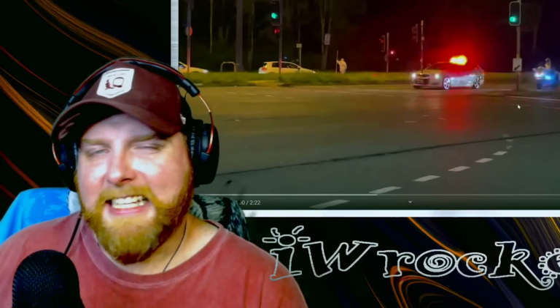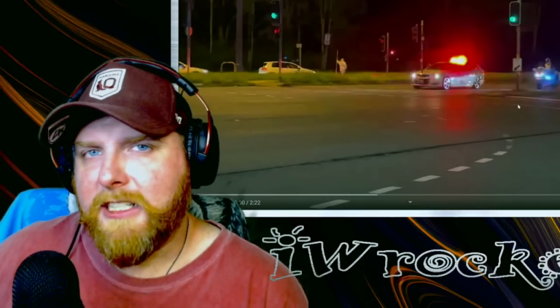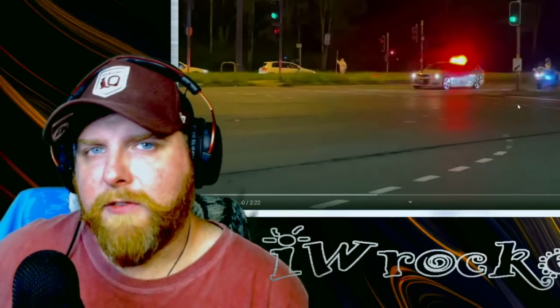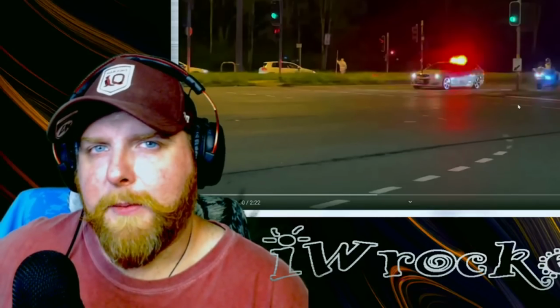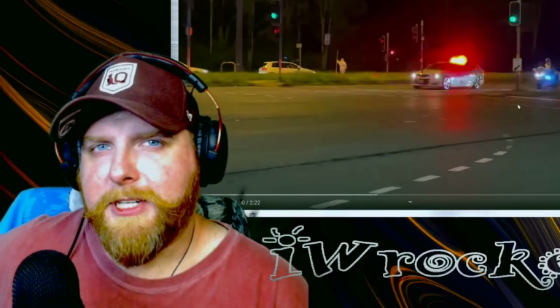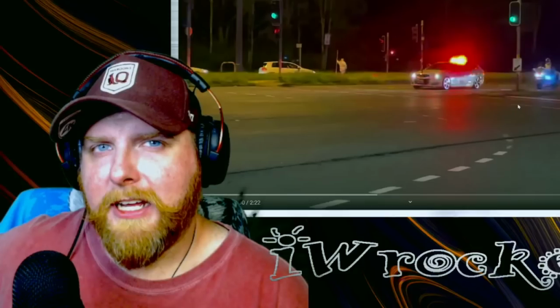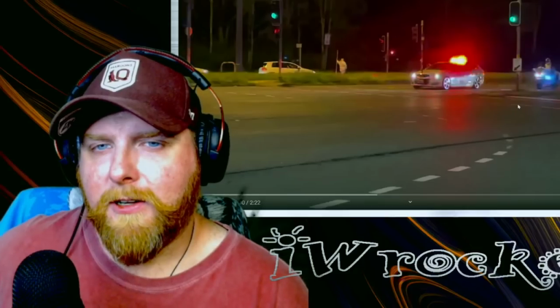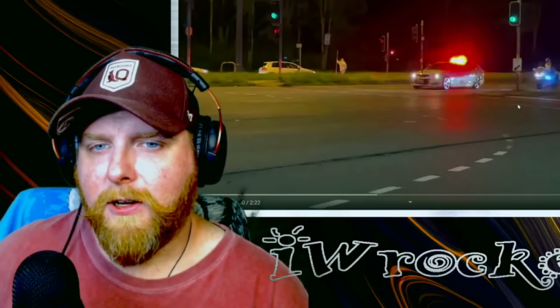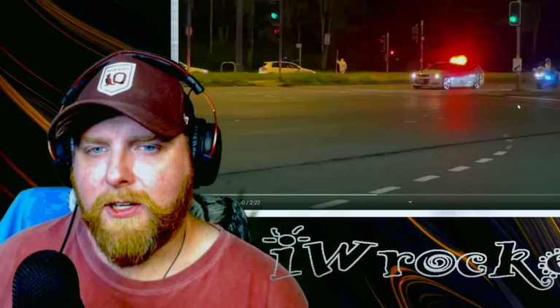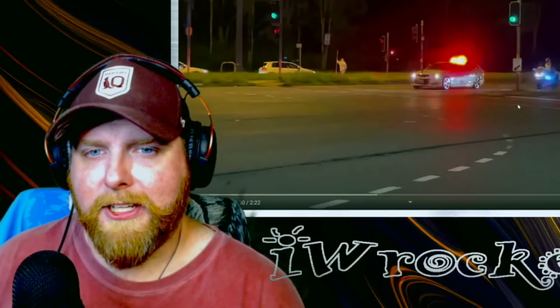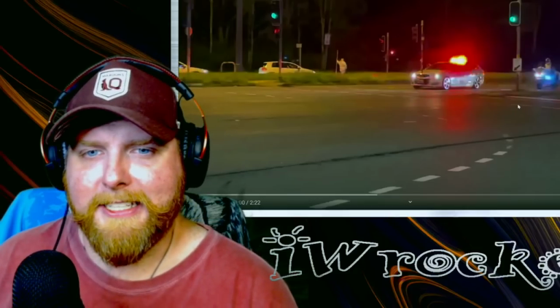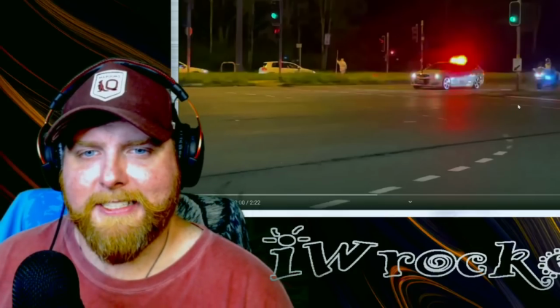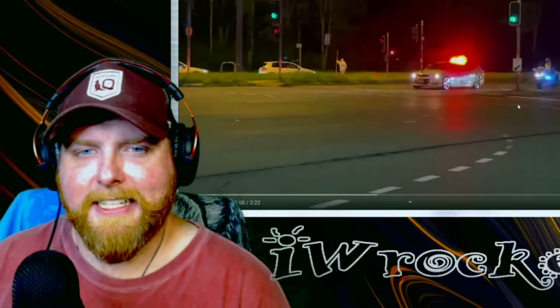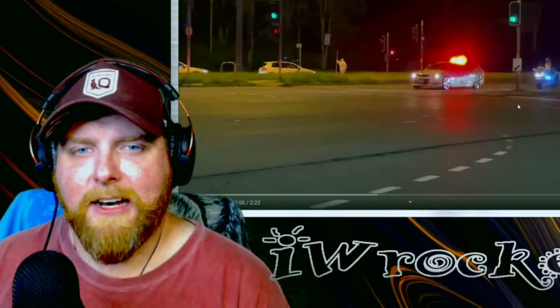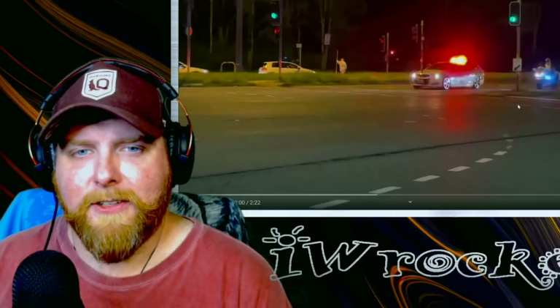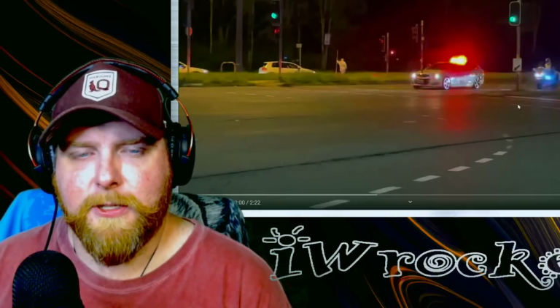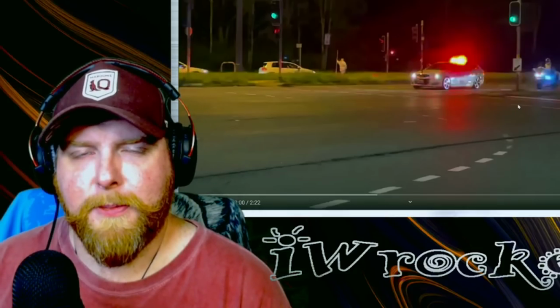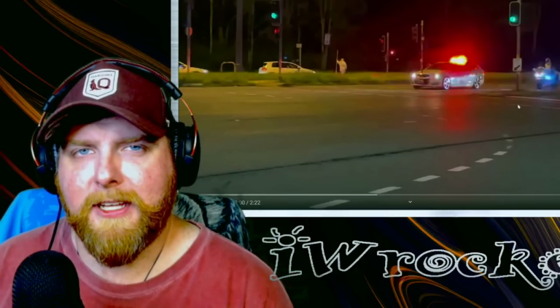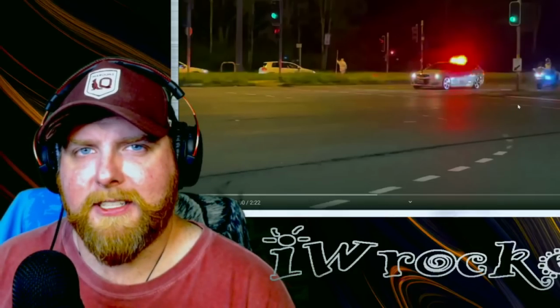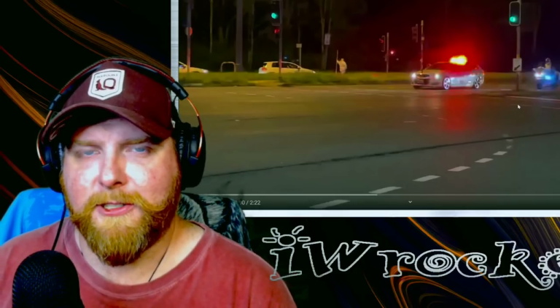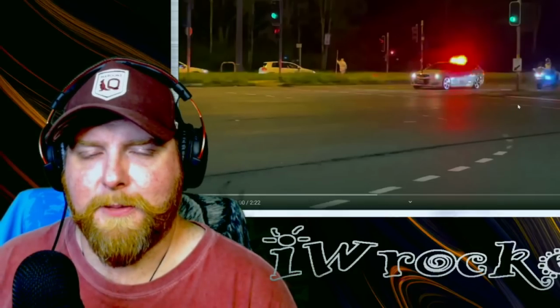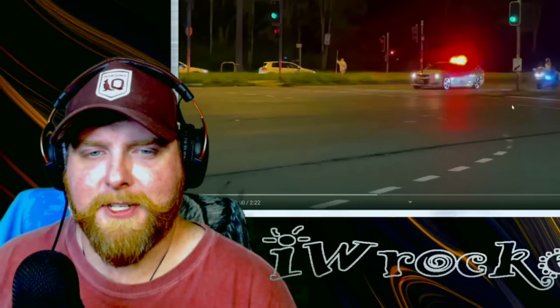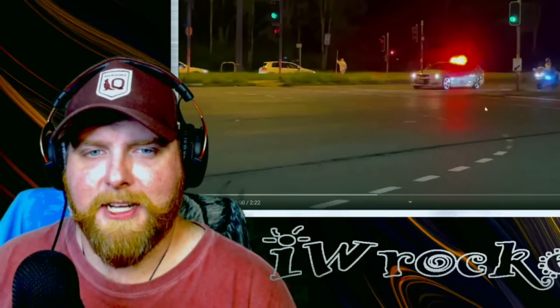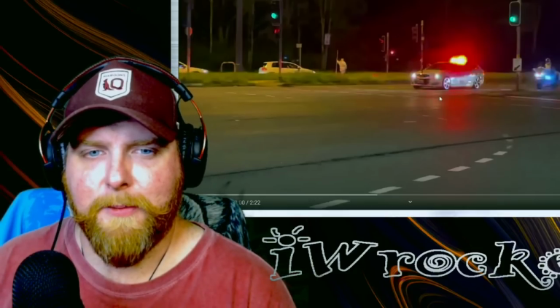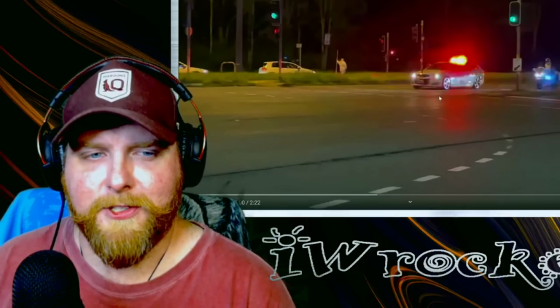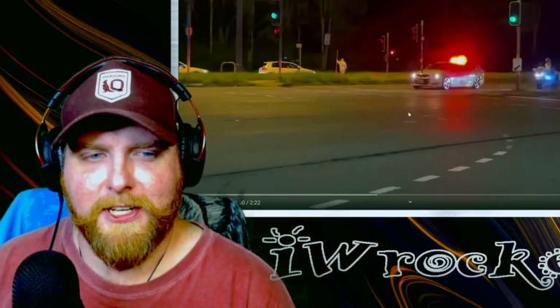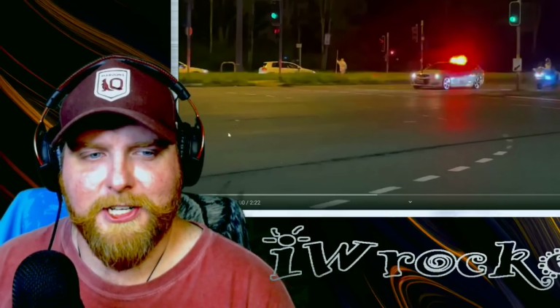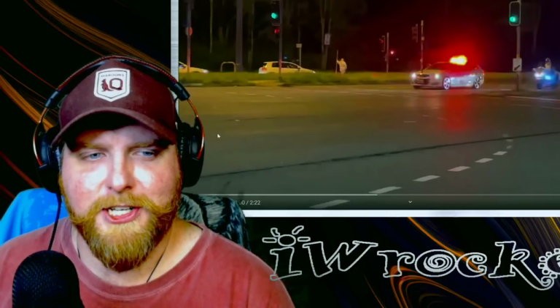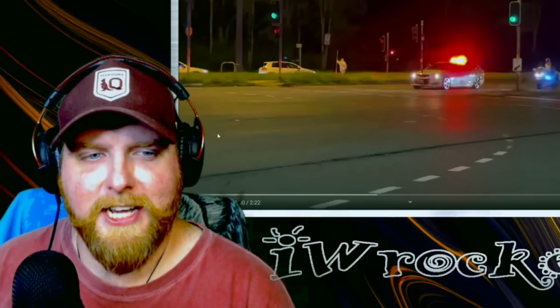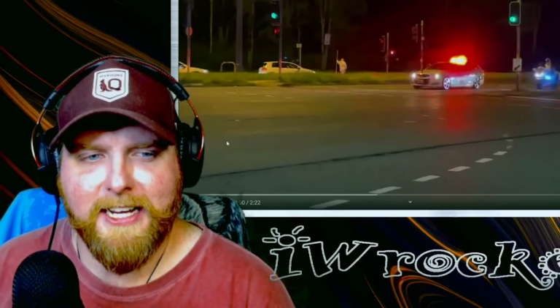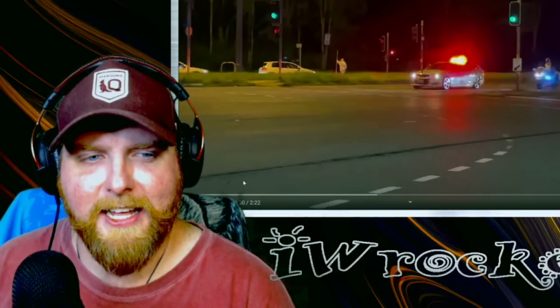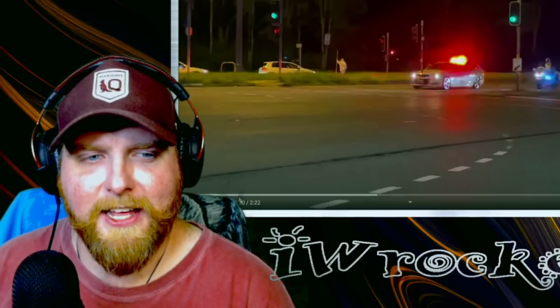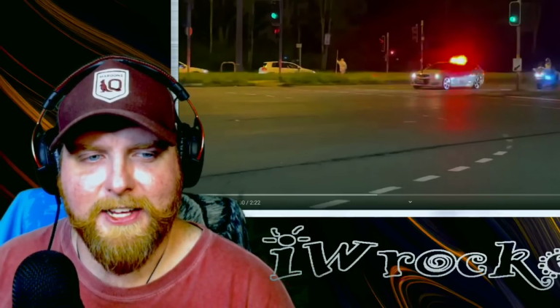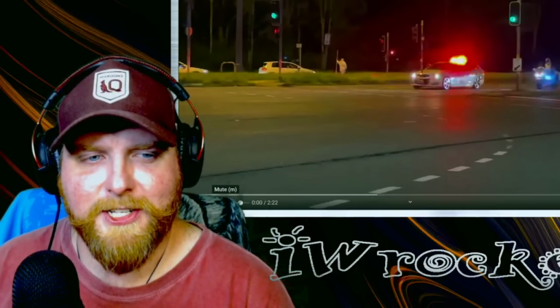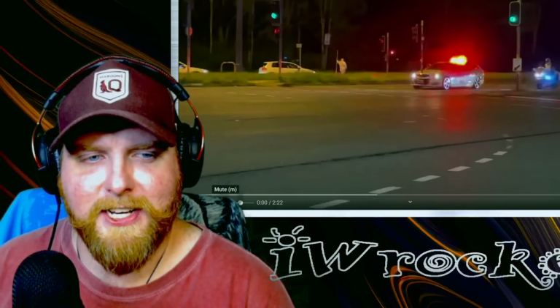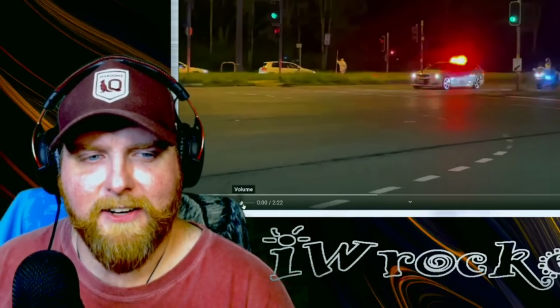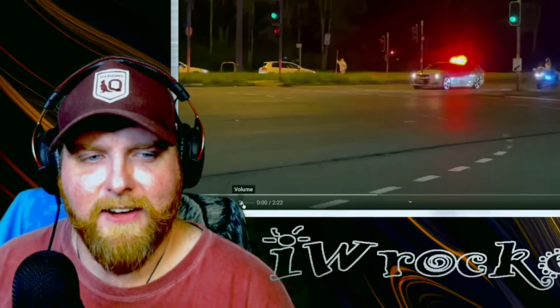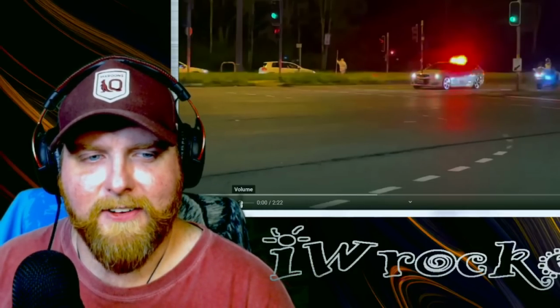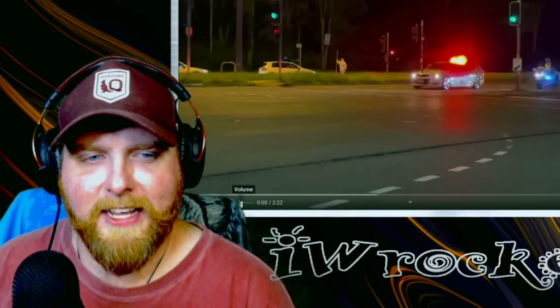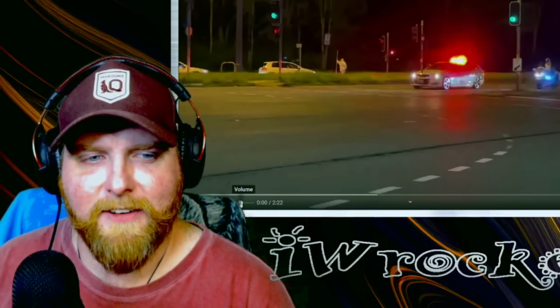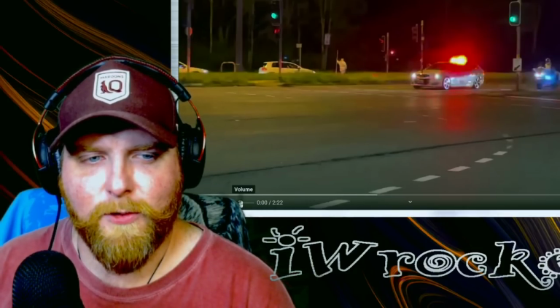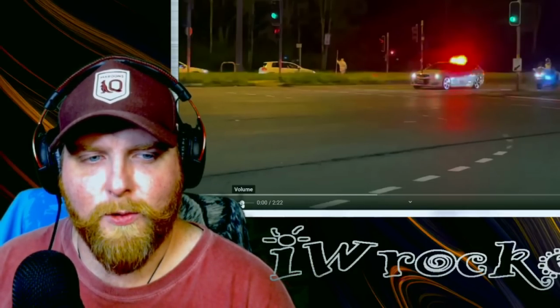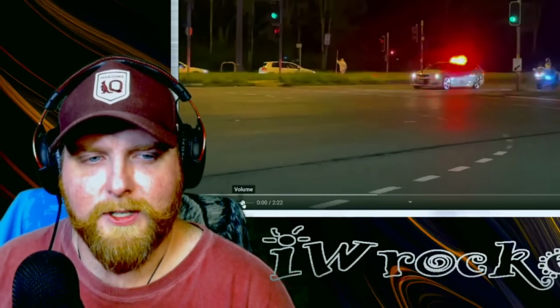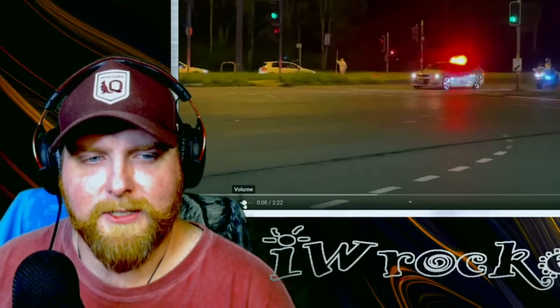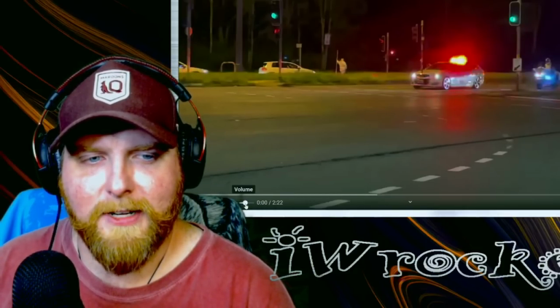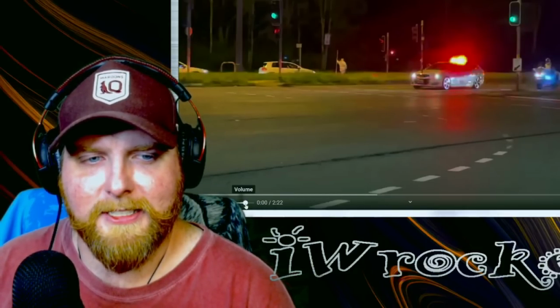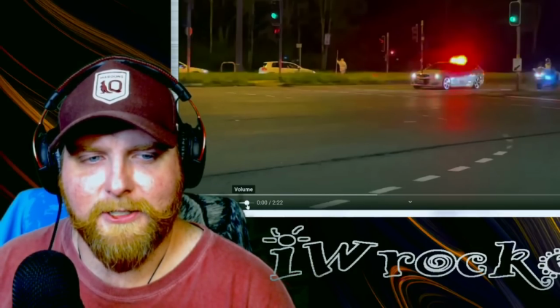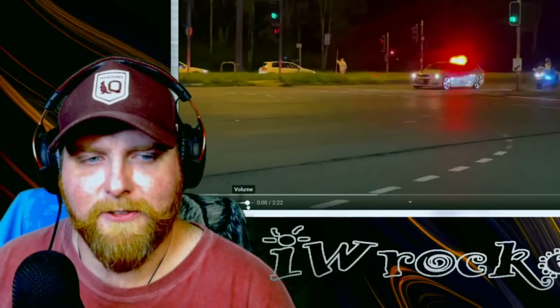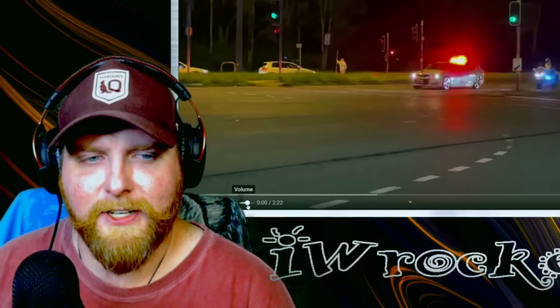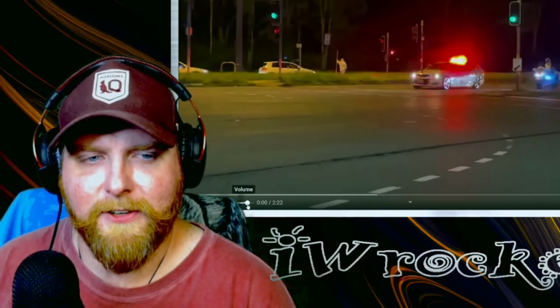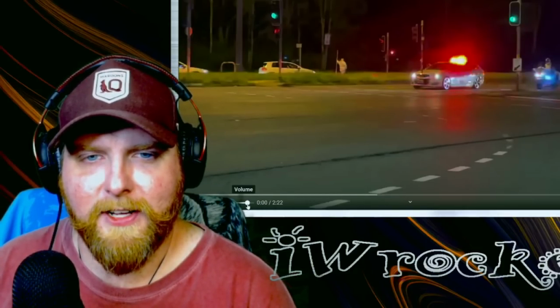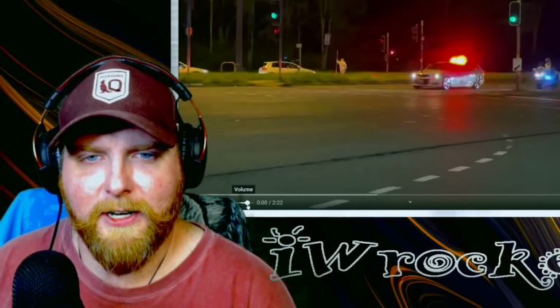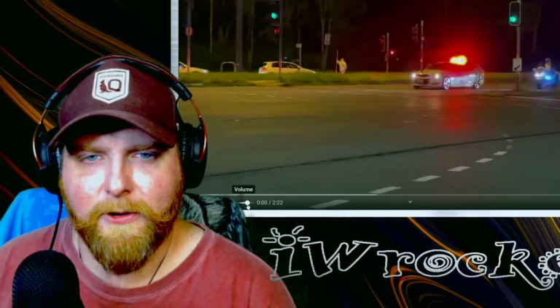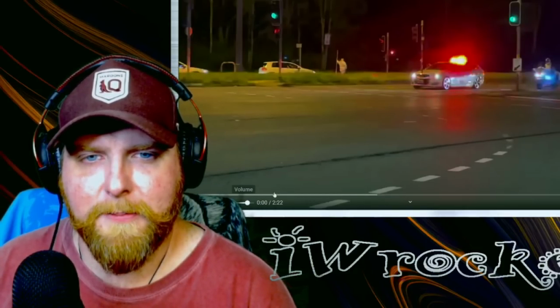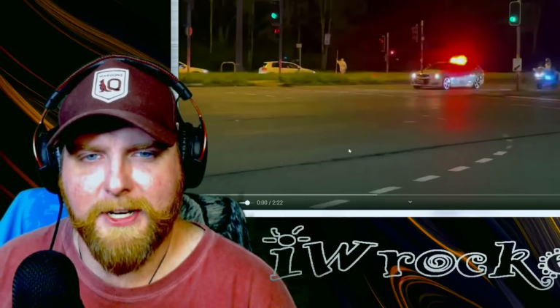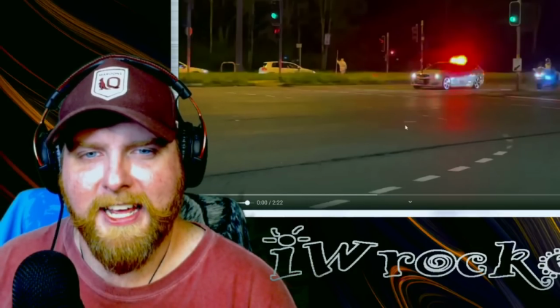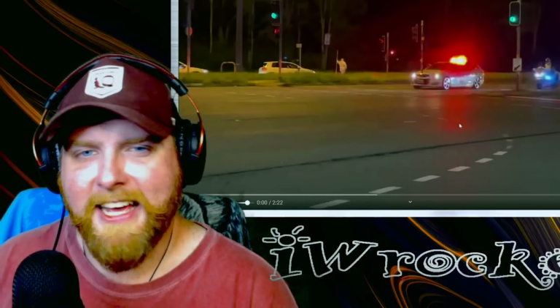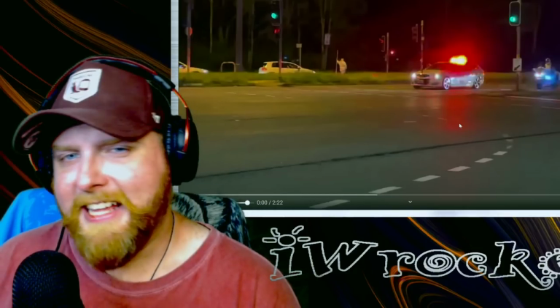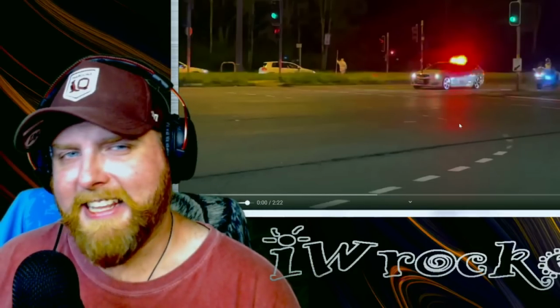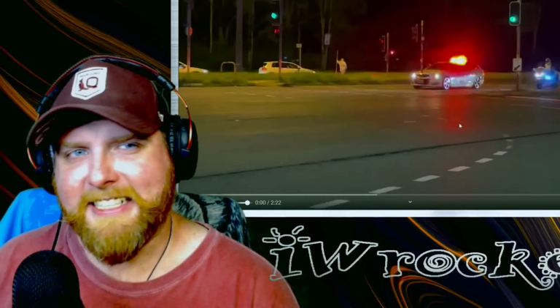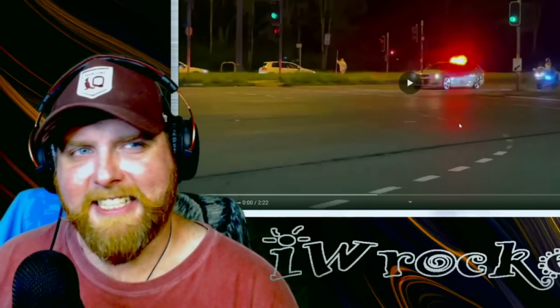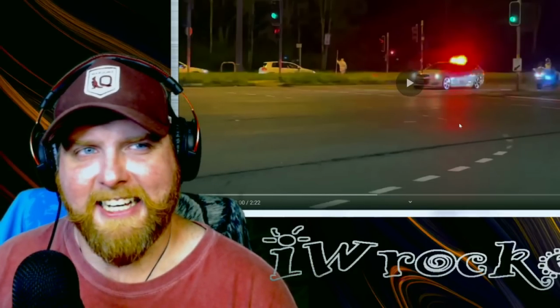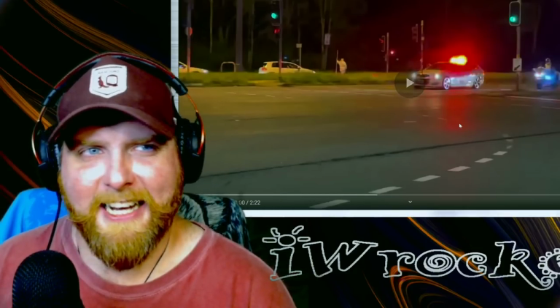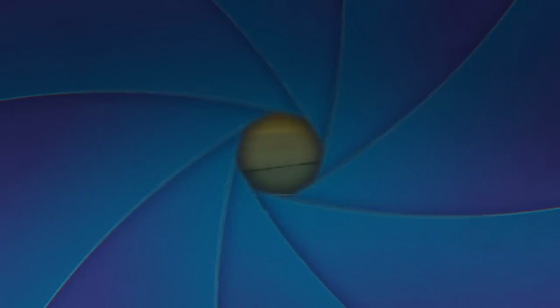This is from a channel called Clinton Down. This will be linked in the description down below so you can check his channel out and watch this whole video uninterrupted. Let's check it out.